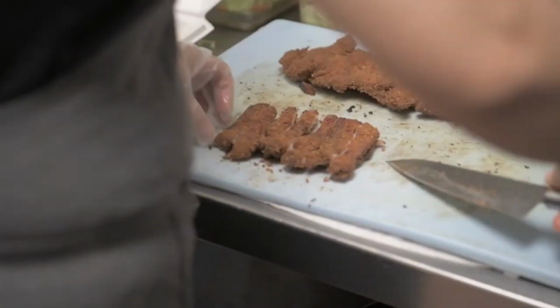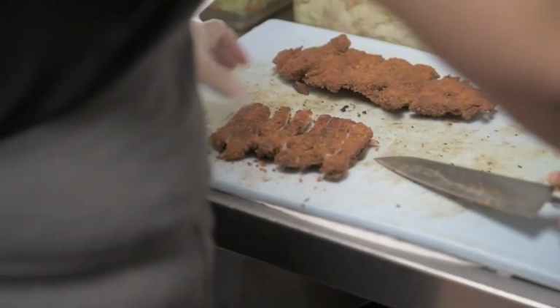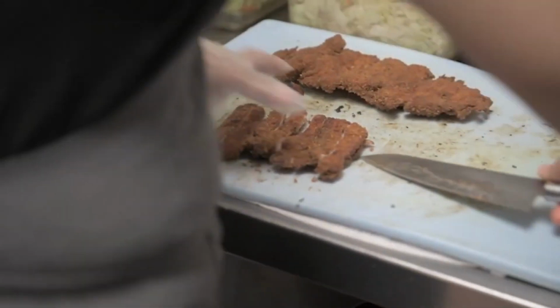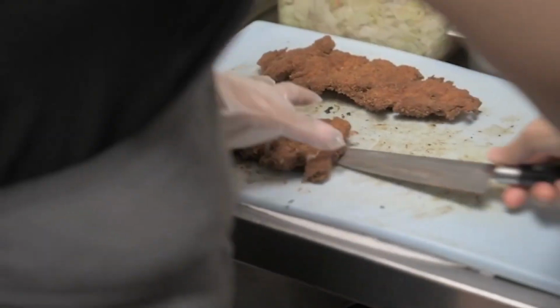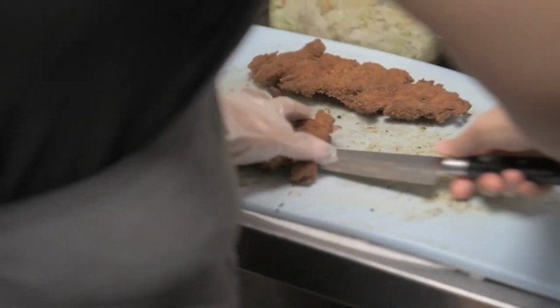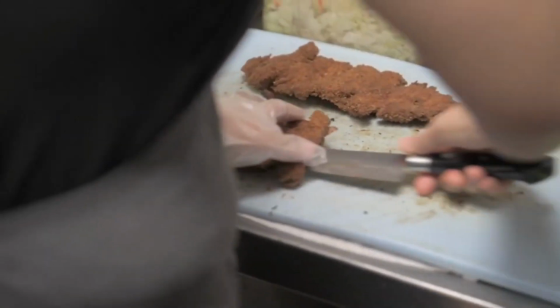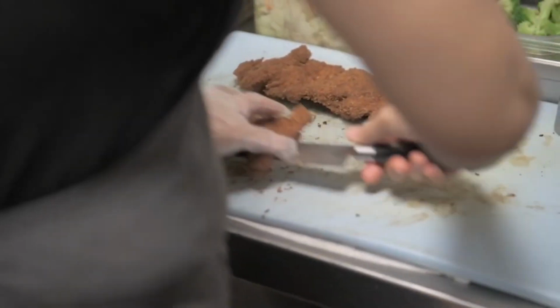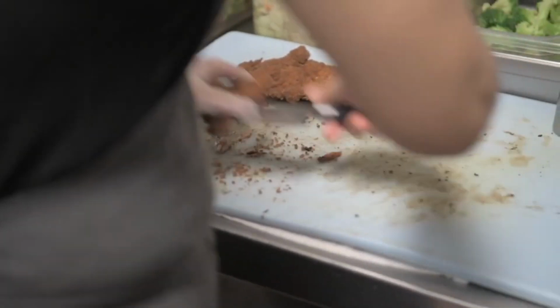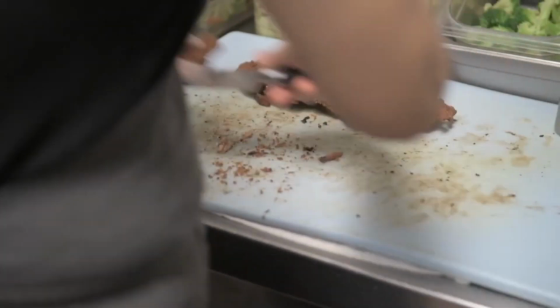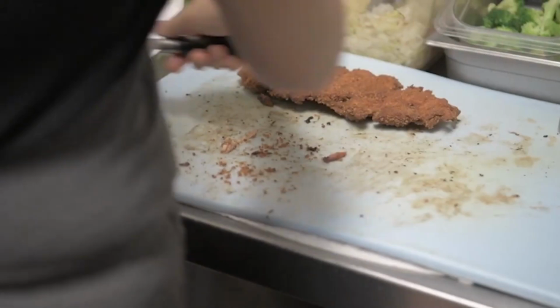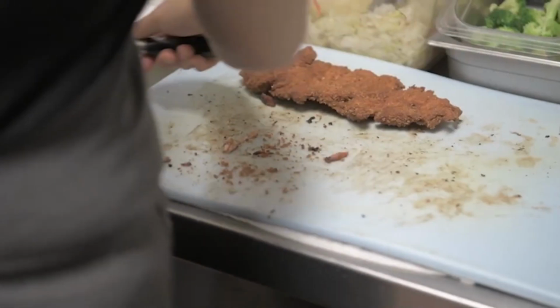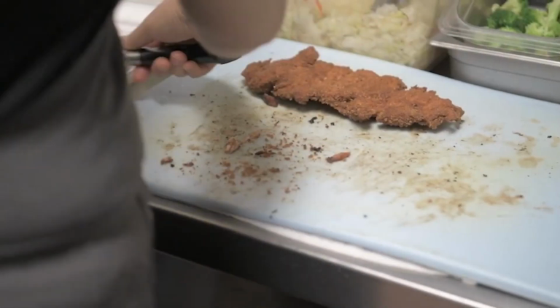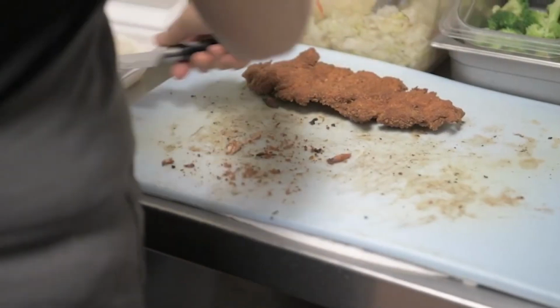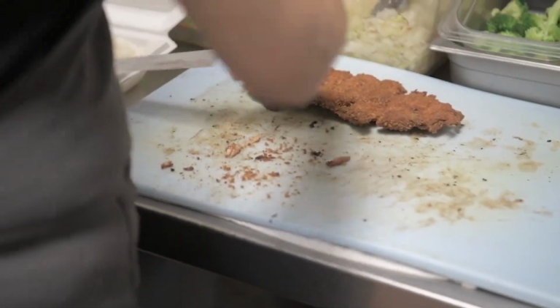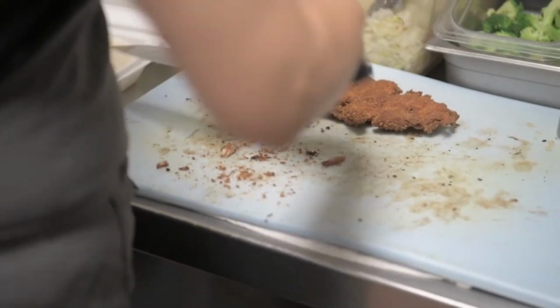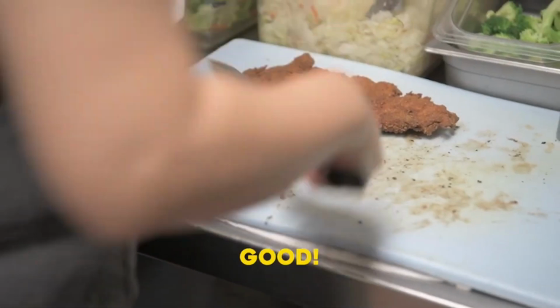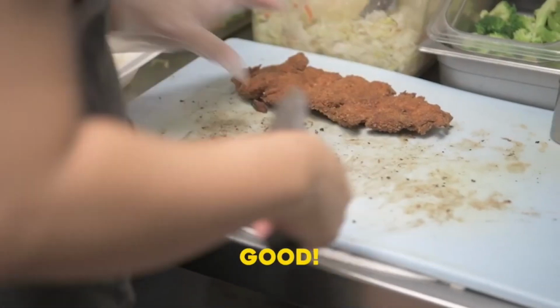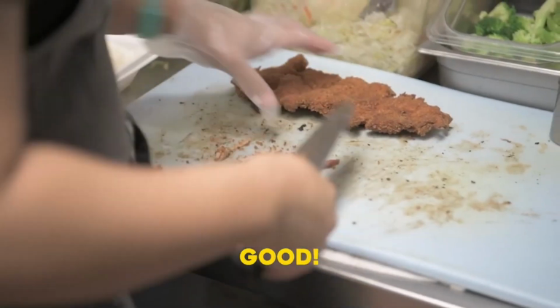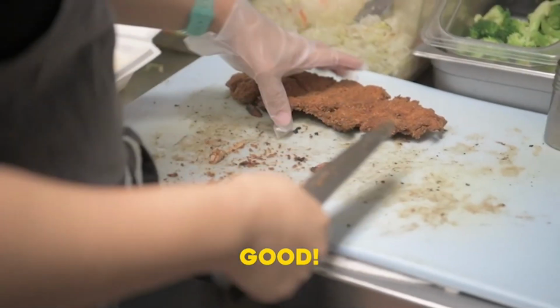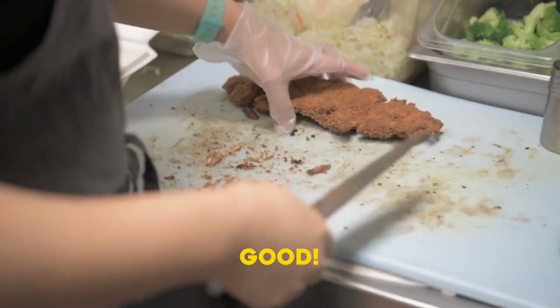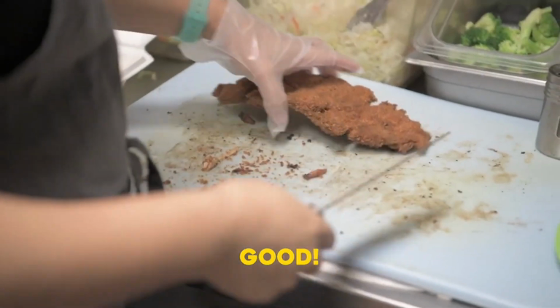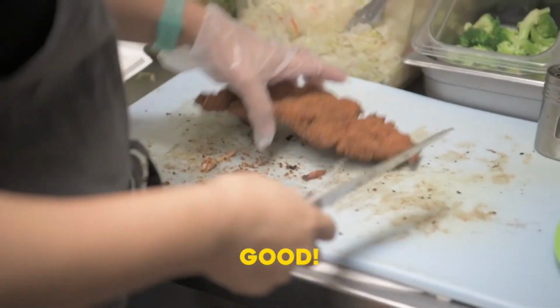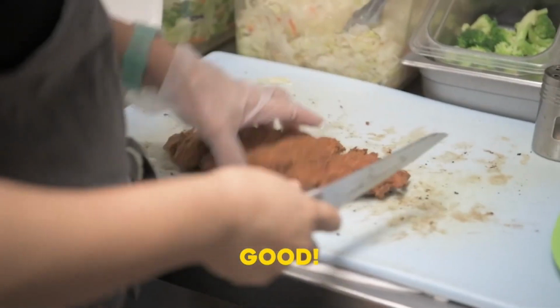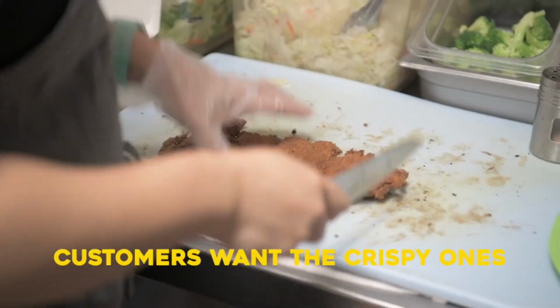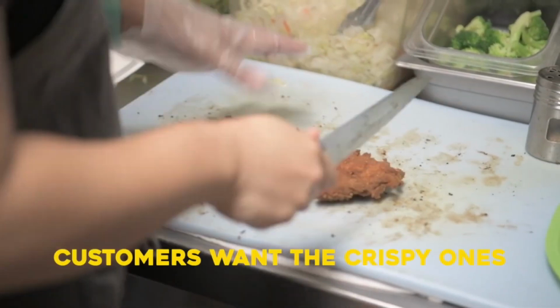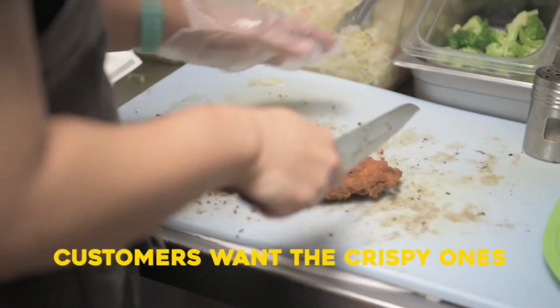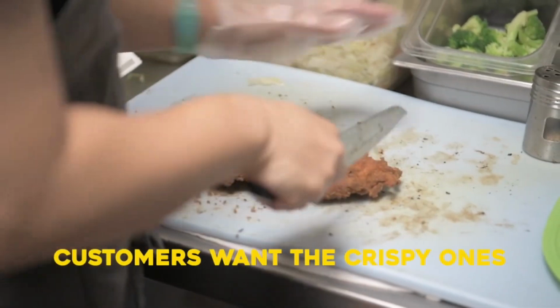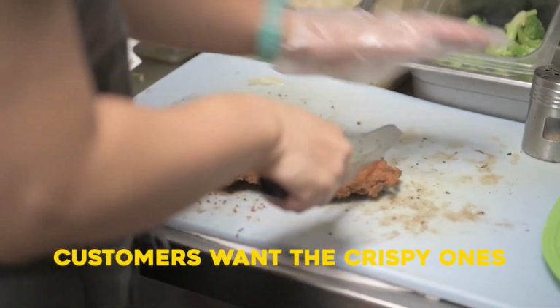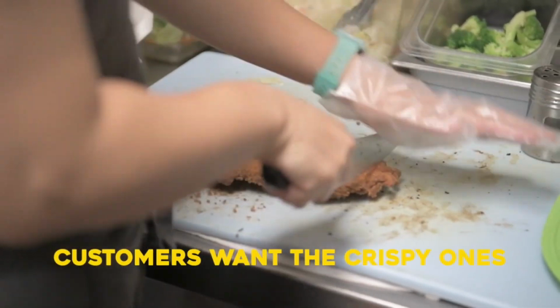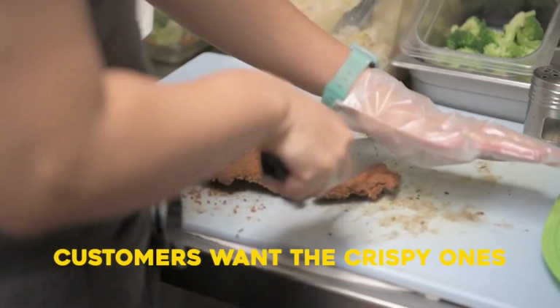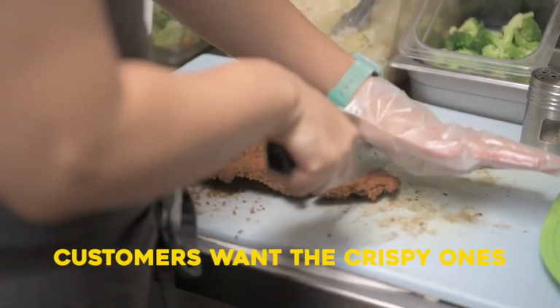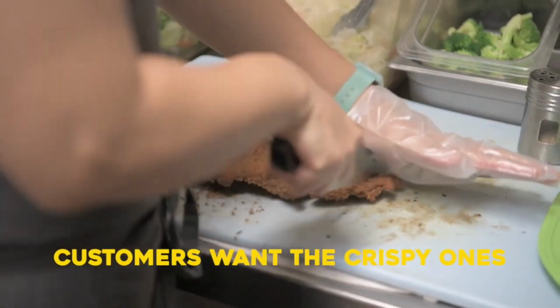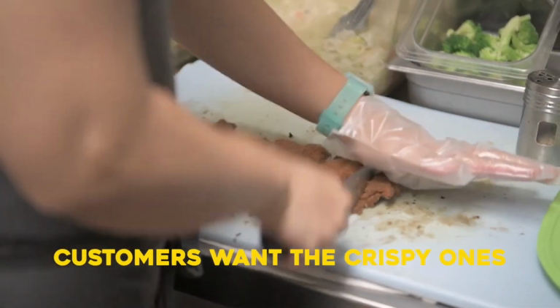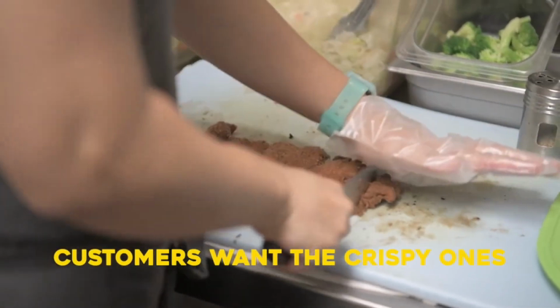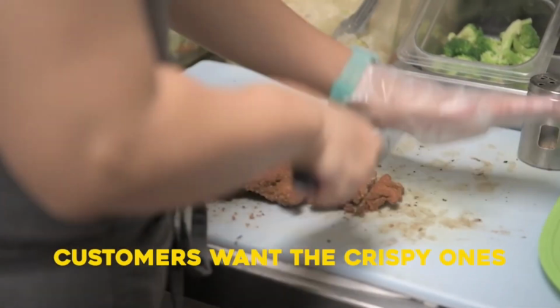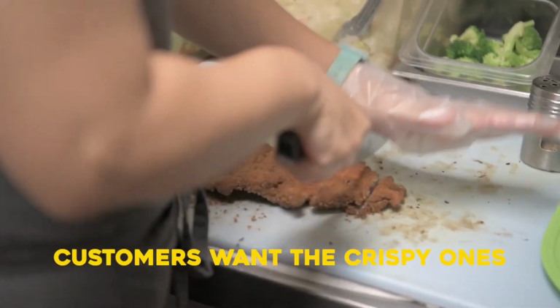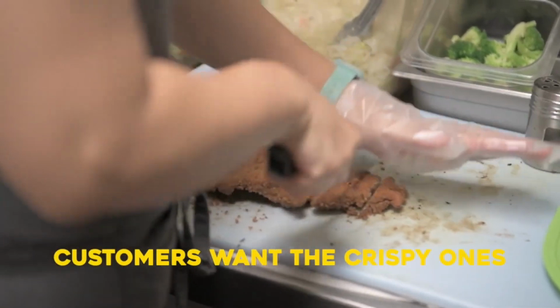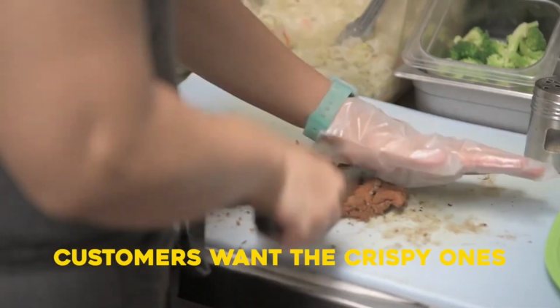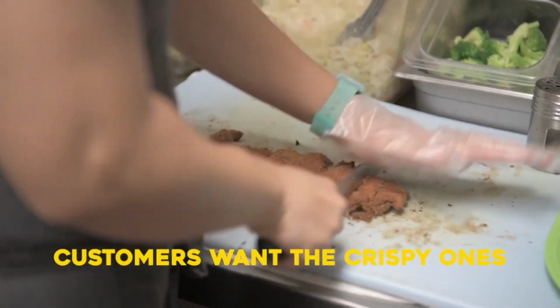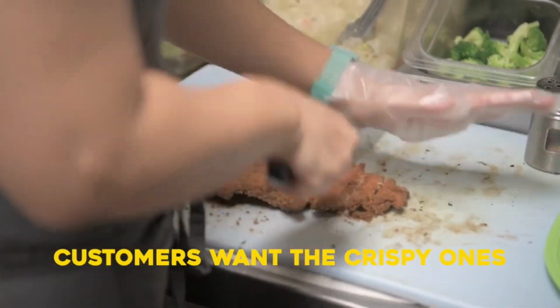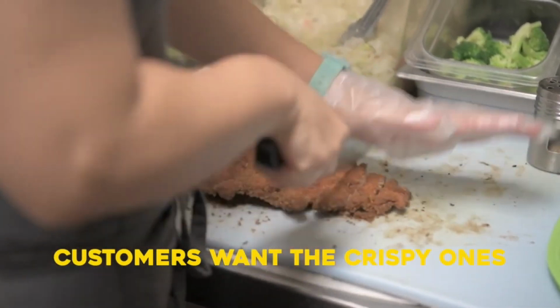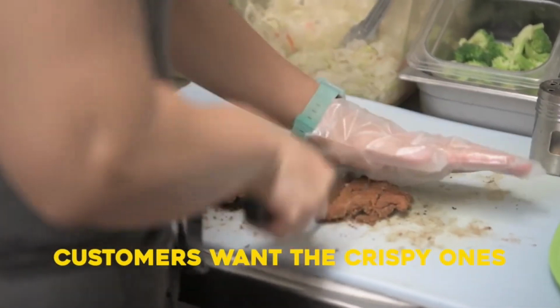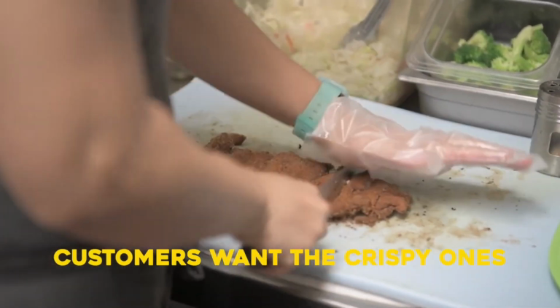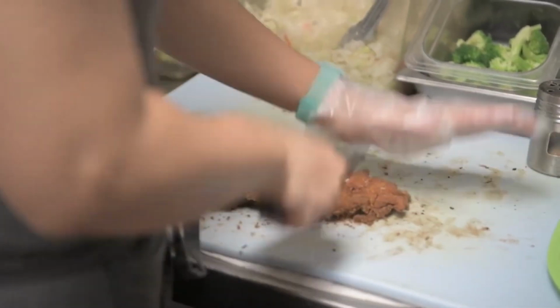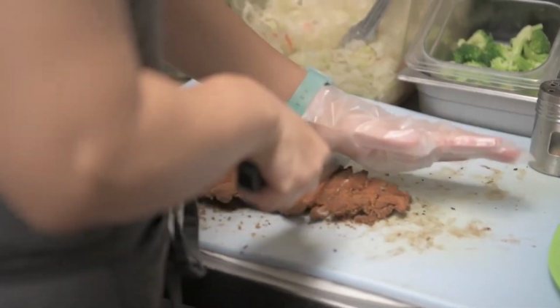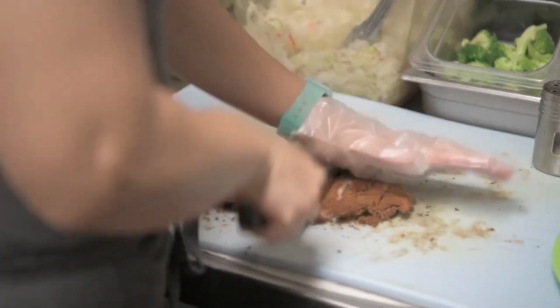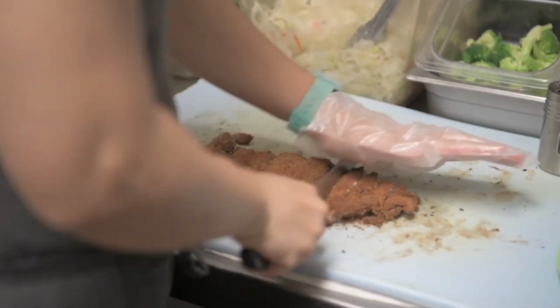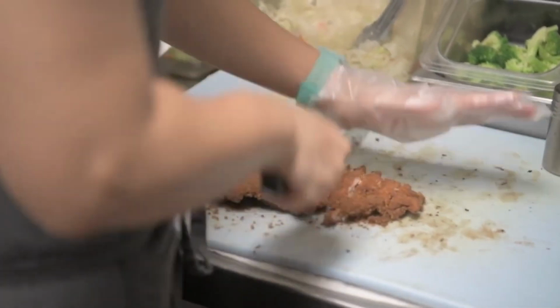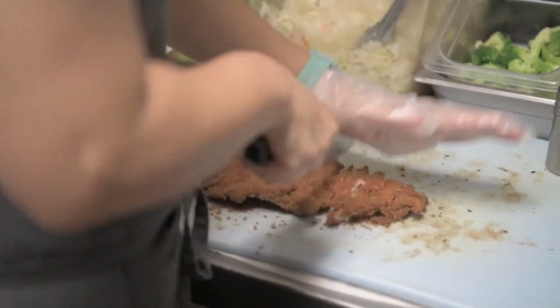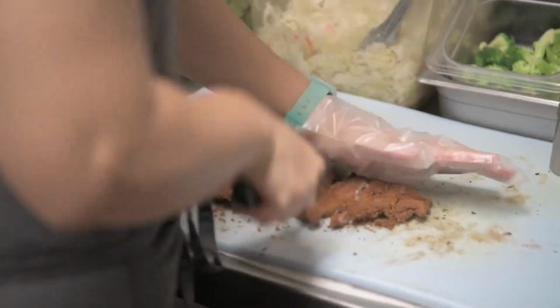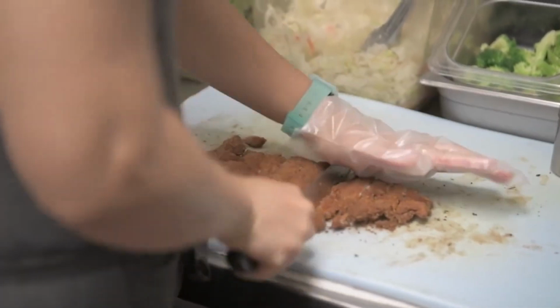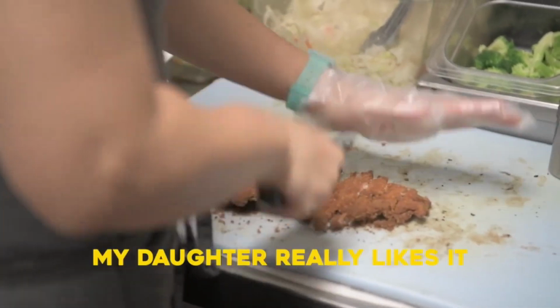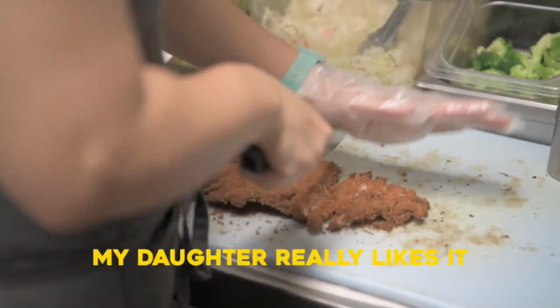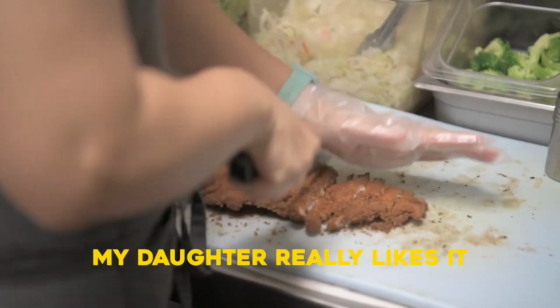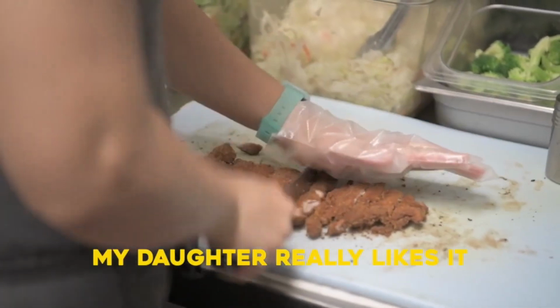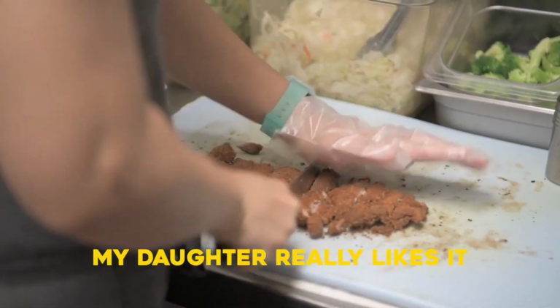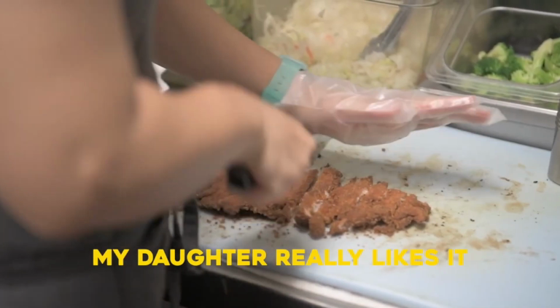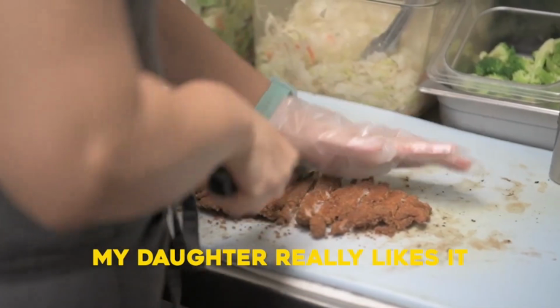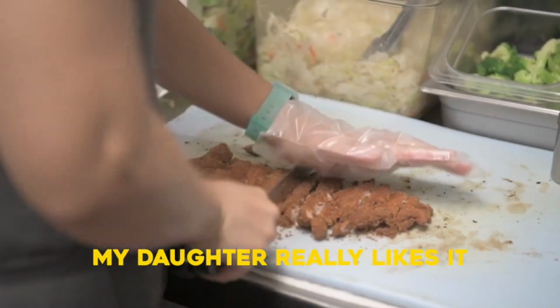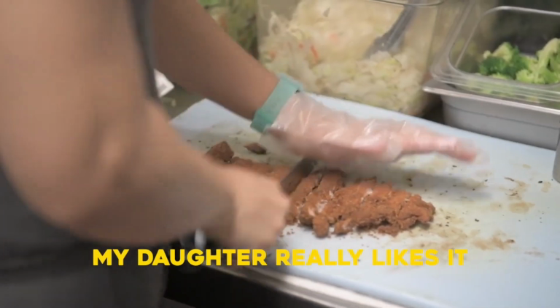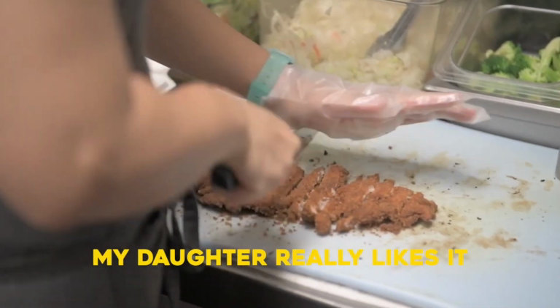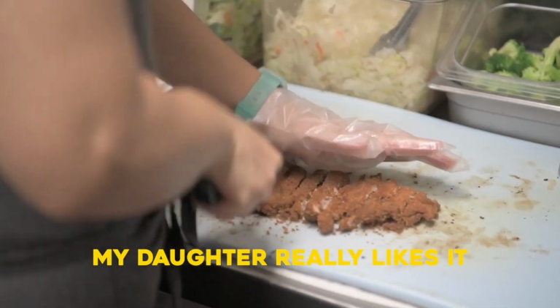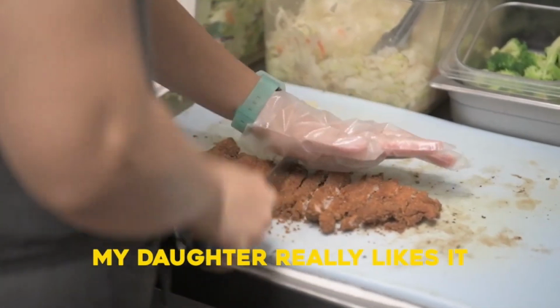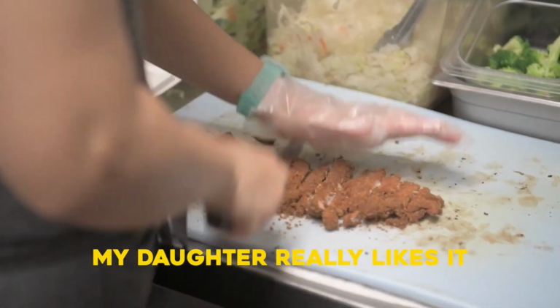It sounds so crispy. Yeah, it's just crispy — it's a crispy one. I really like this.